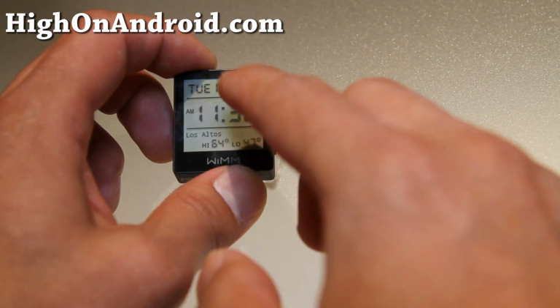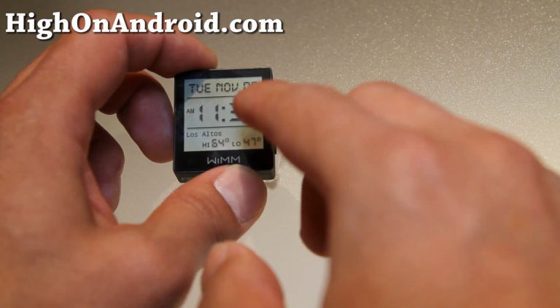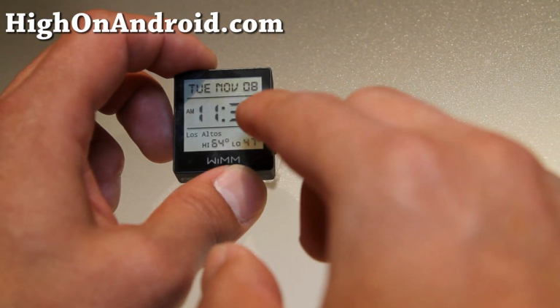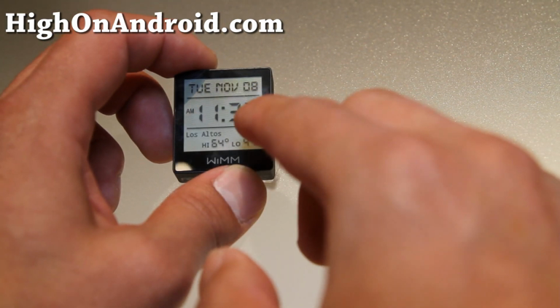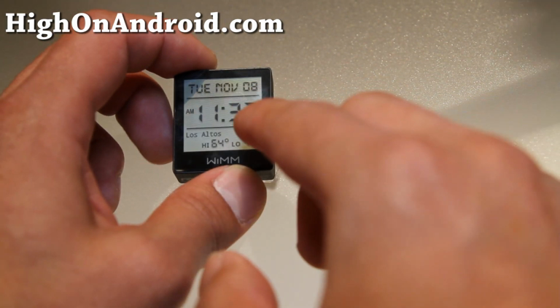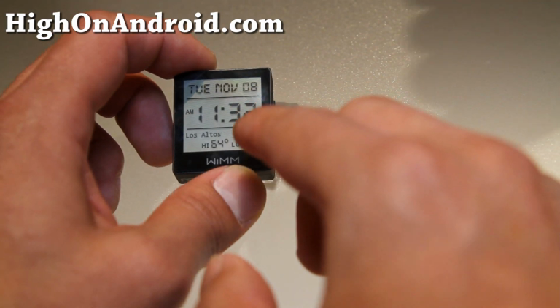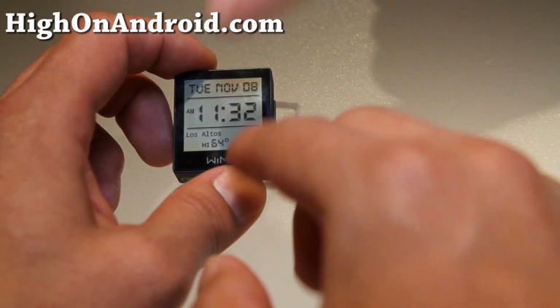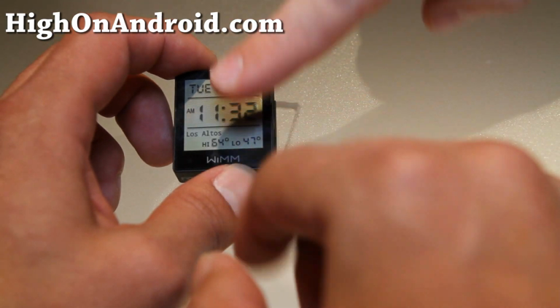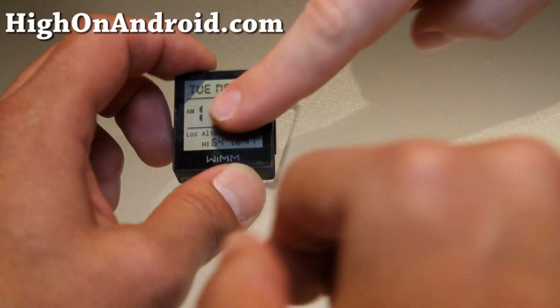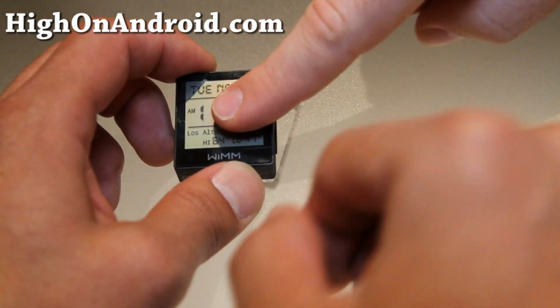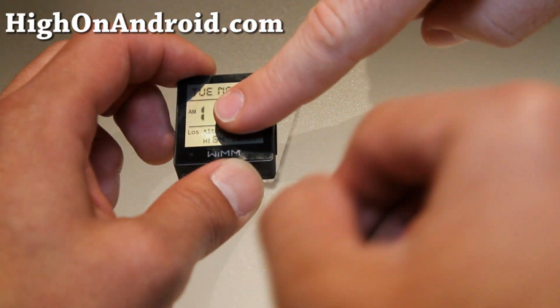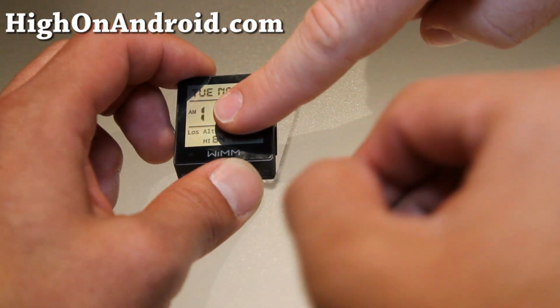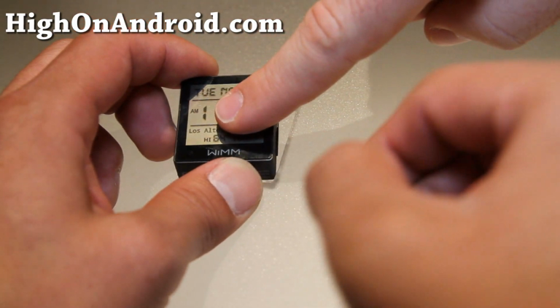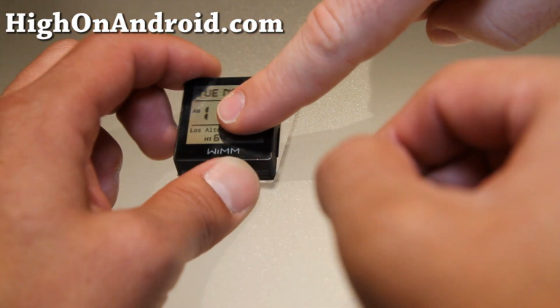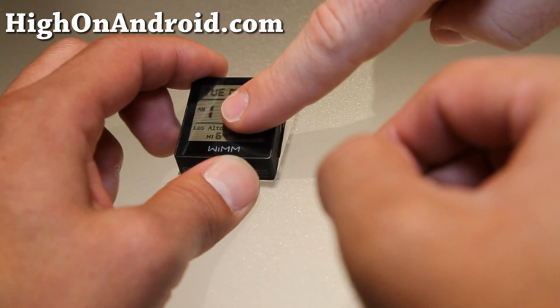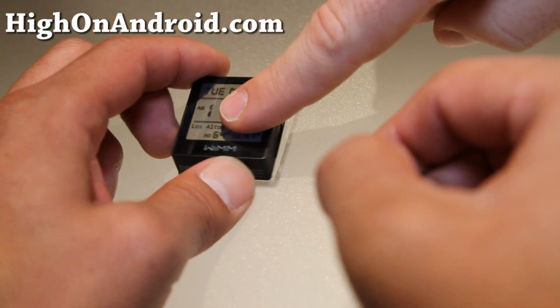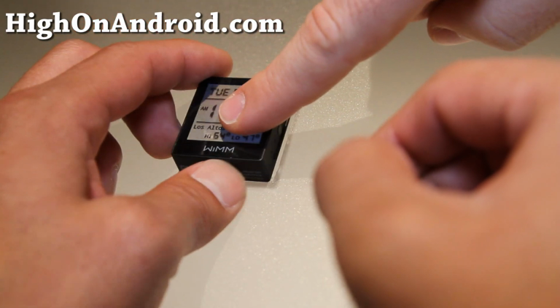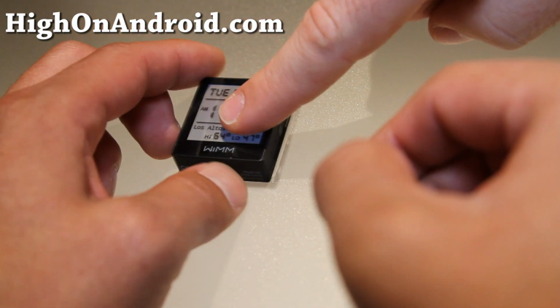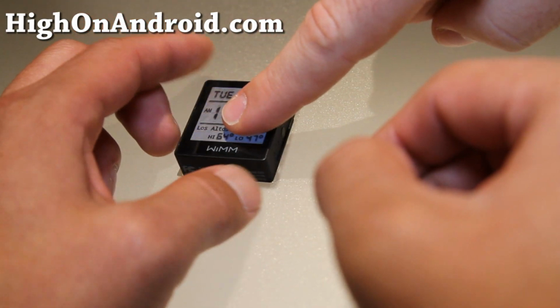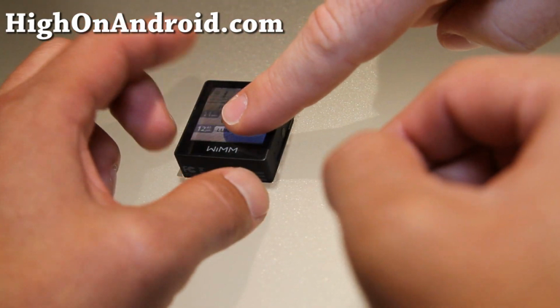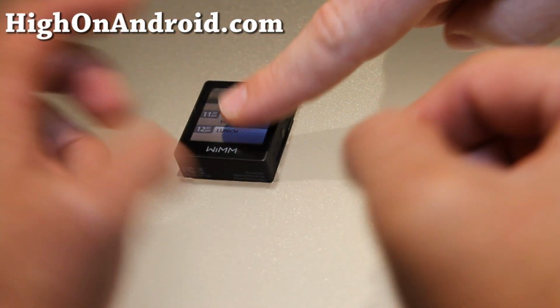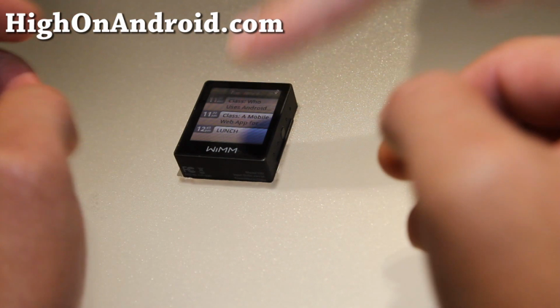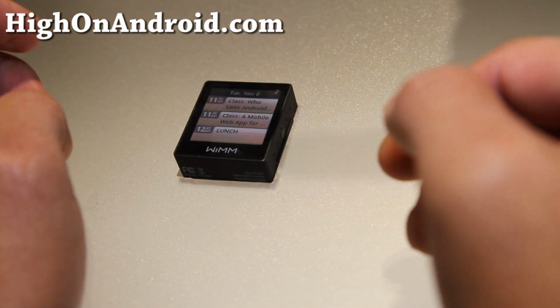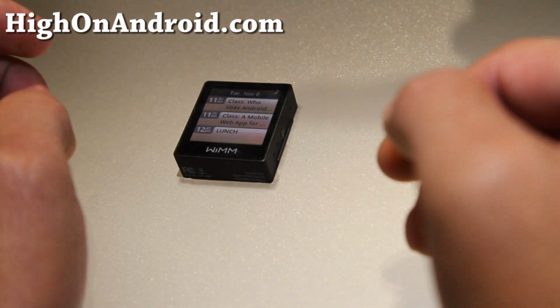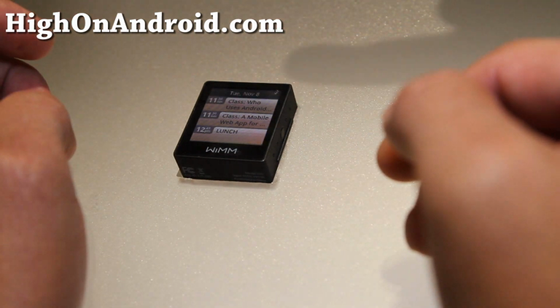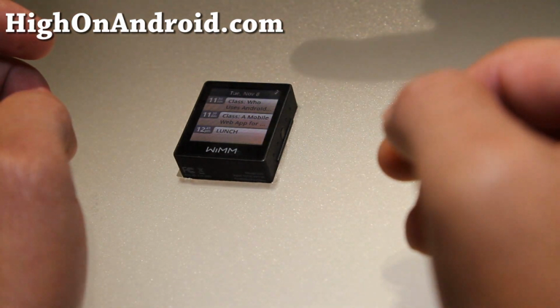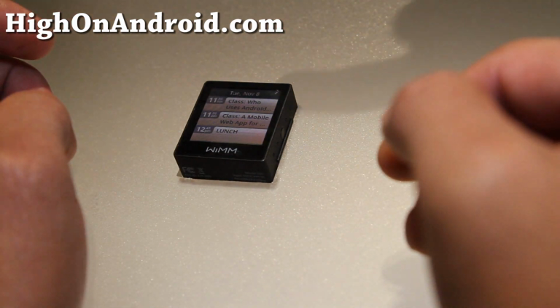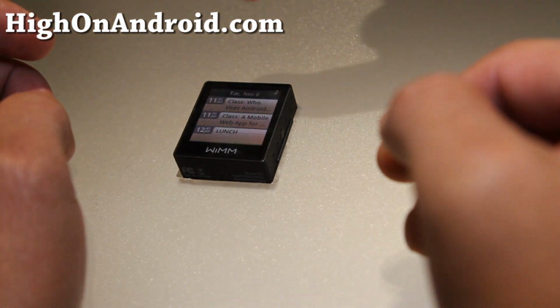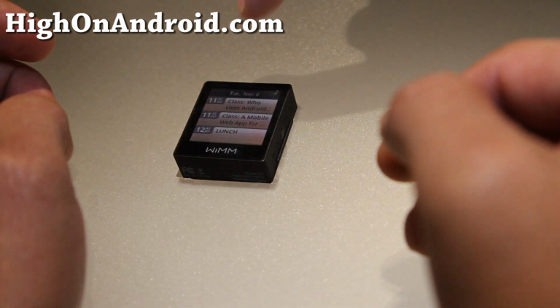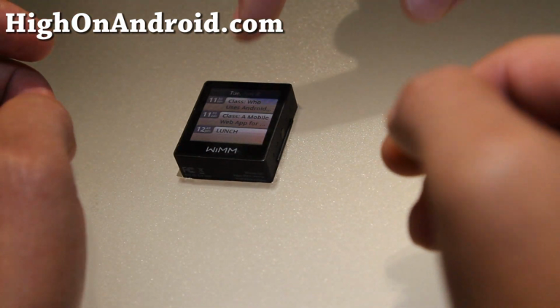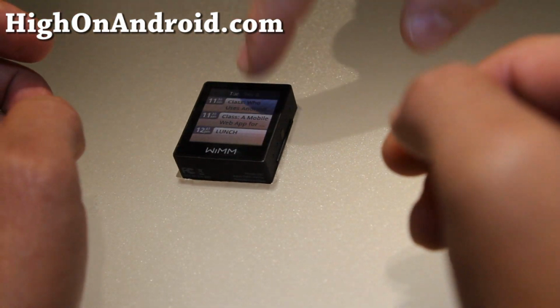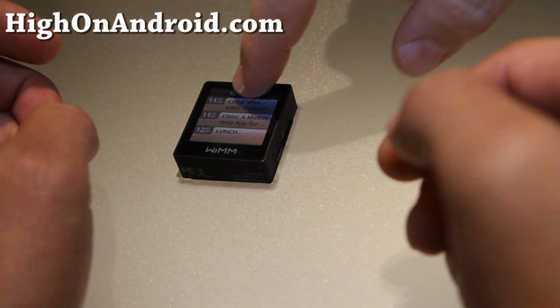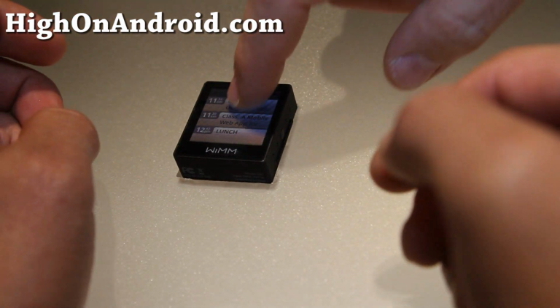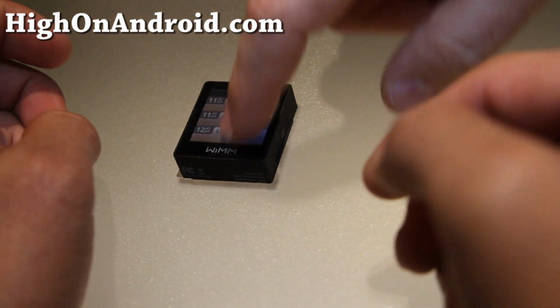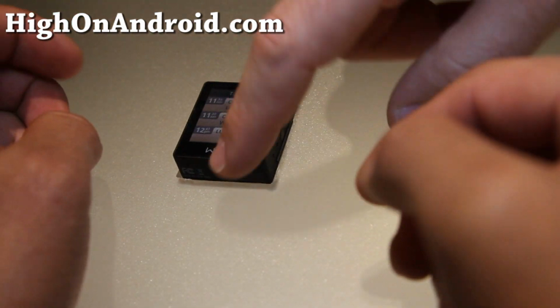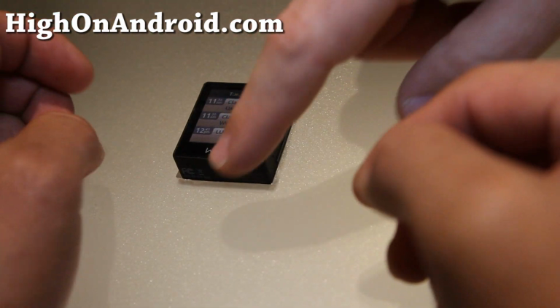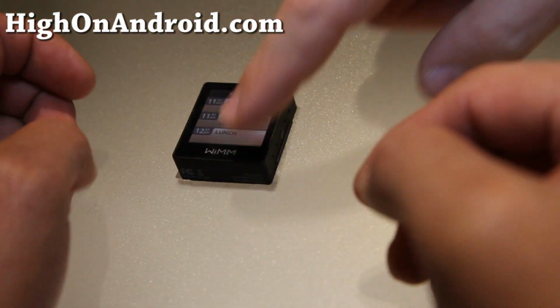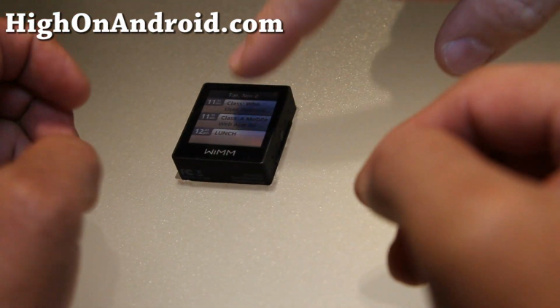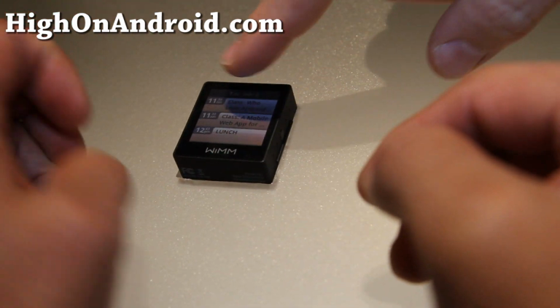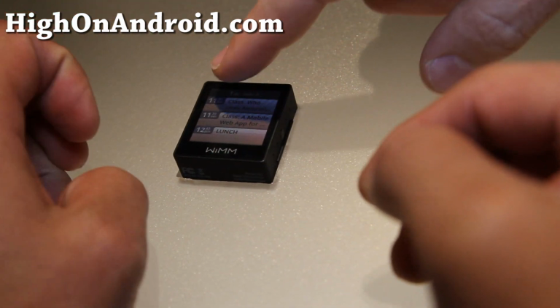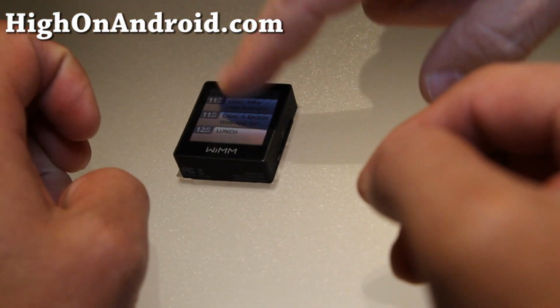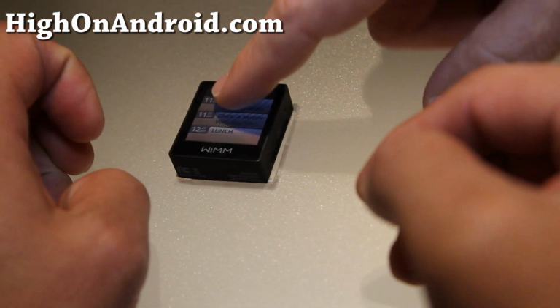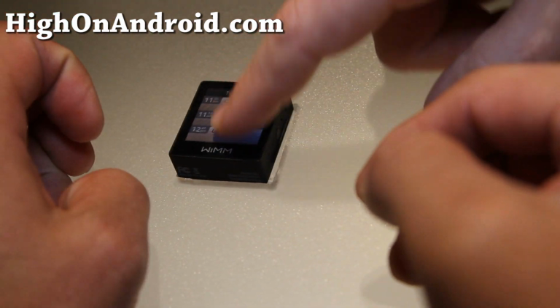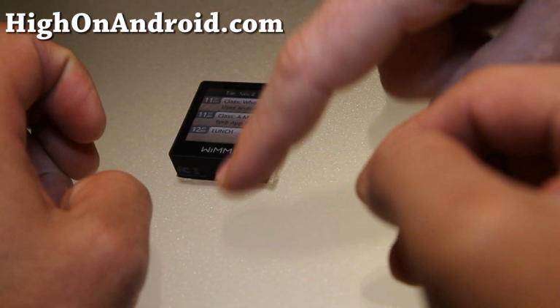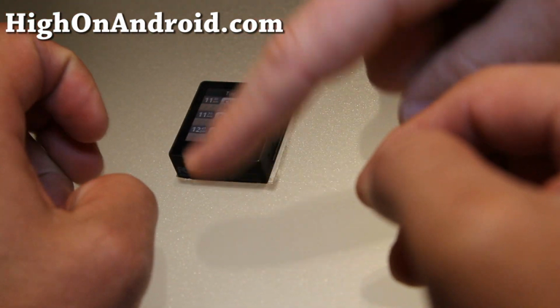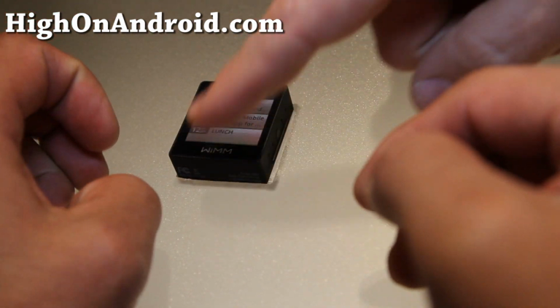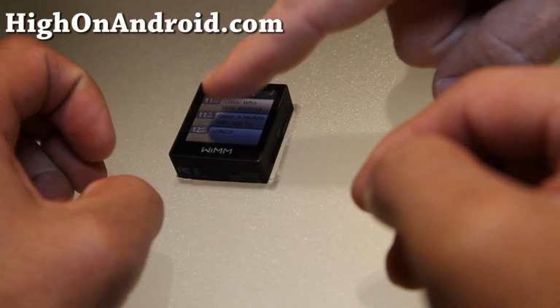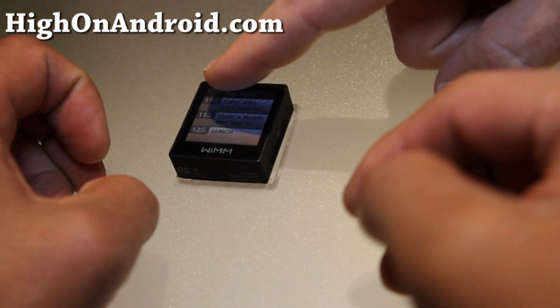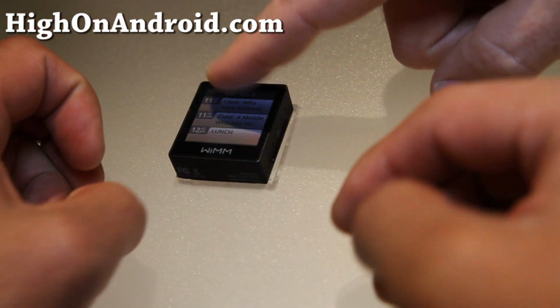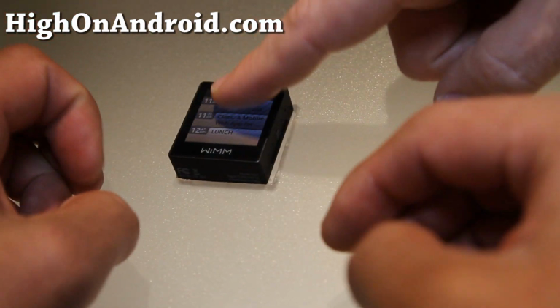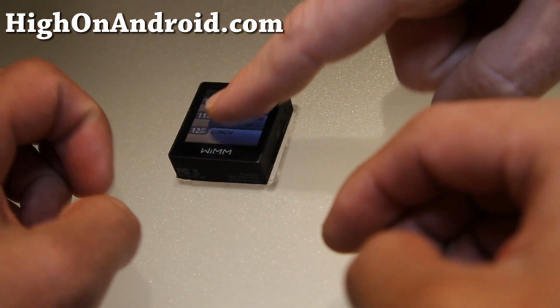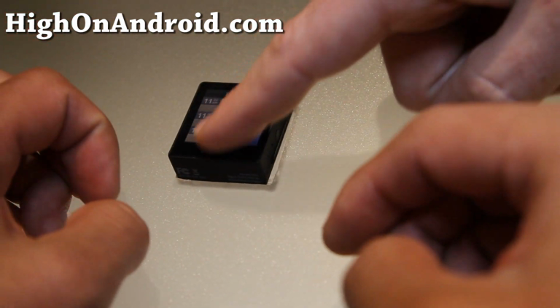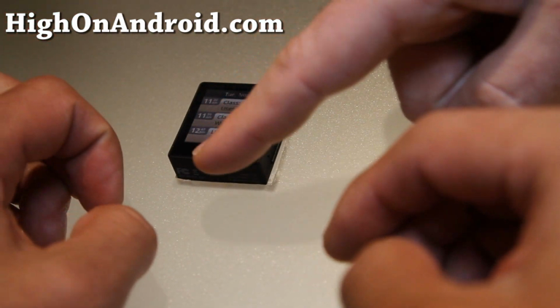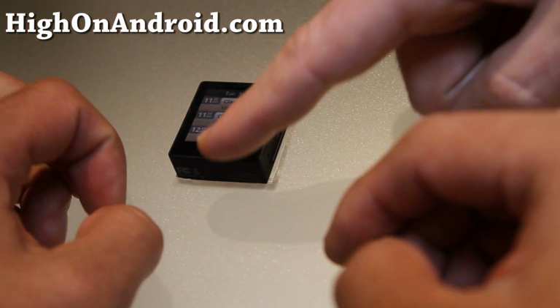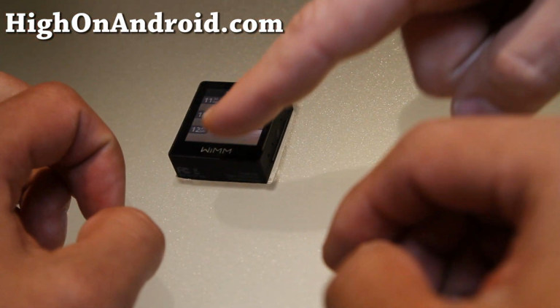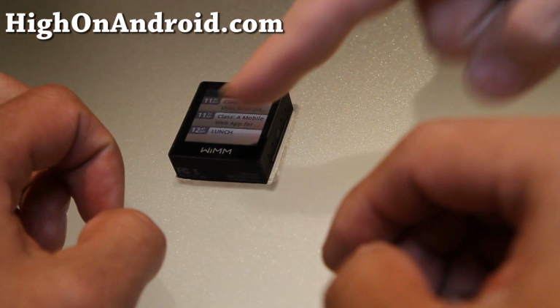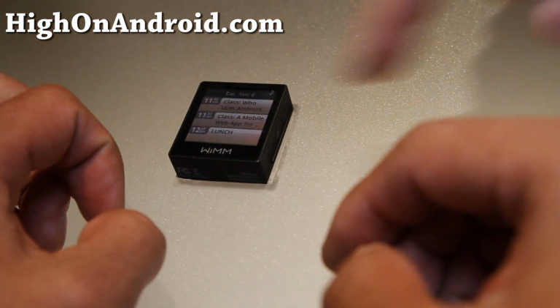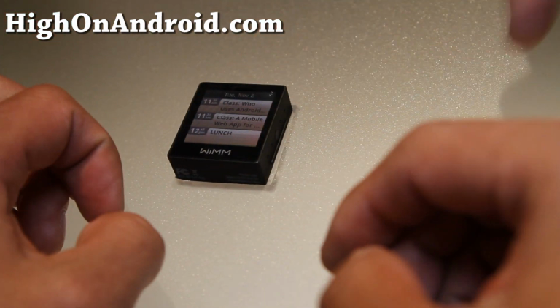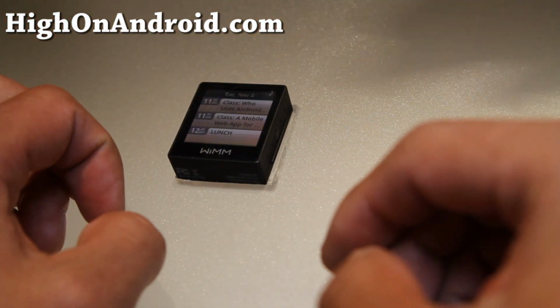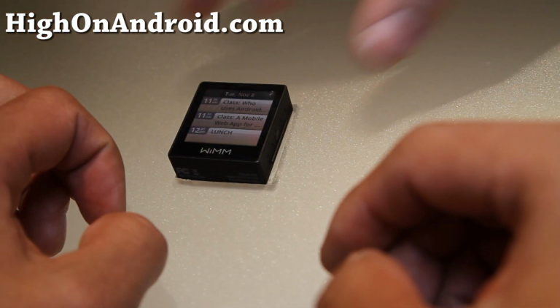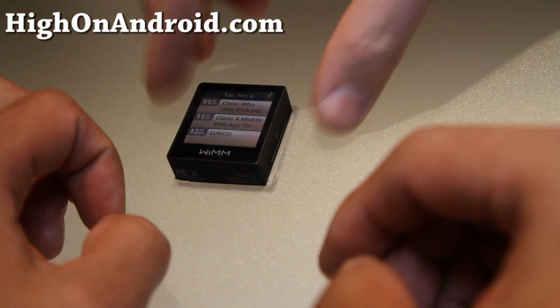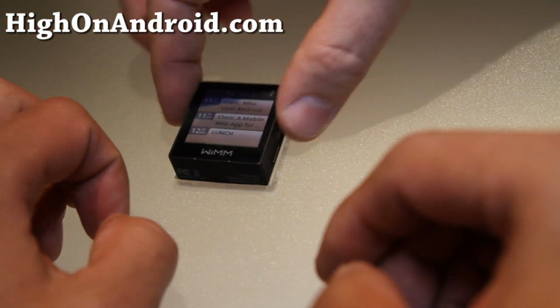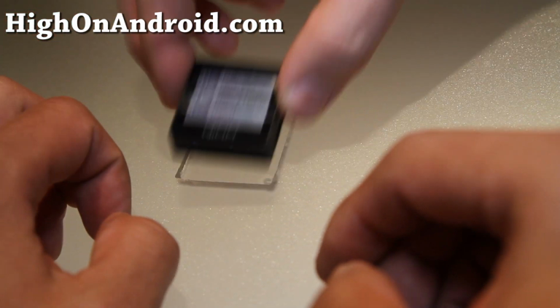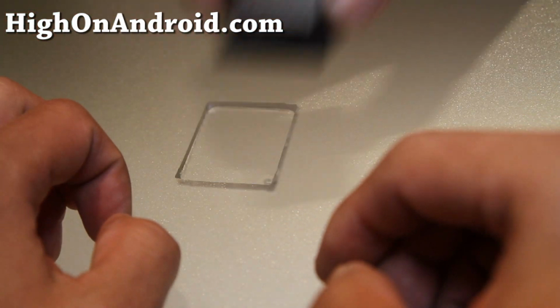When you wake it up, you hold the screen for about a second and then it'll wake up. Basically, you can swipe up and down and move through the screen.